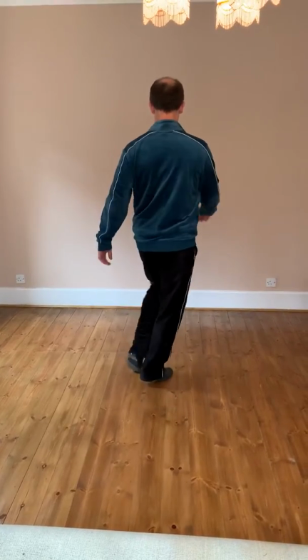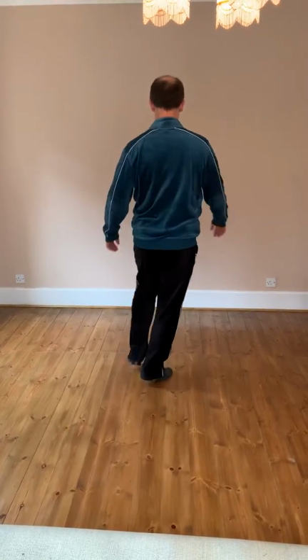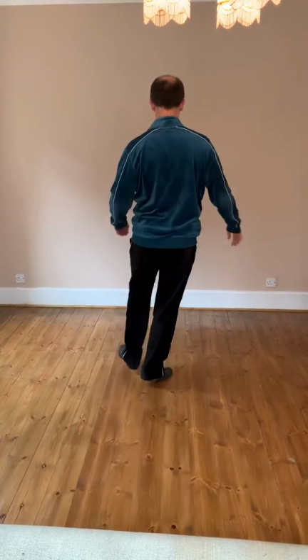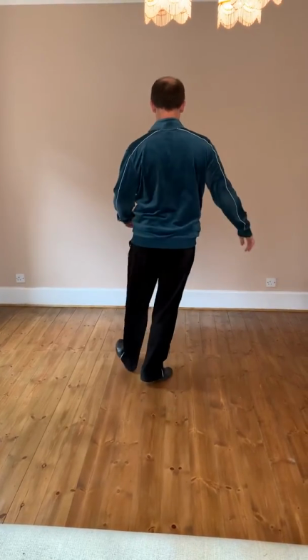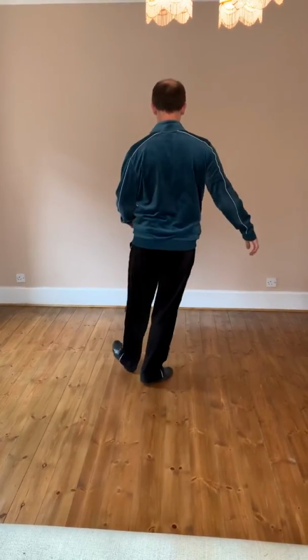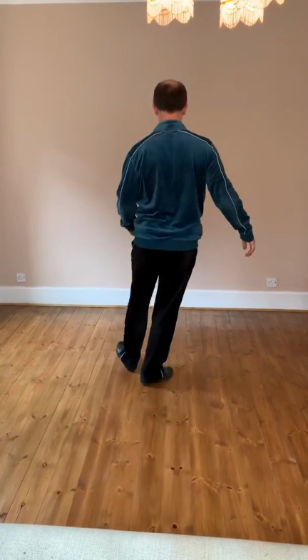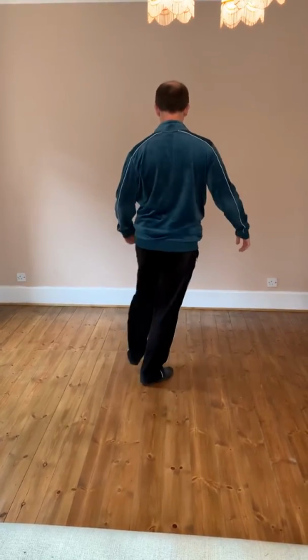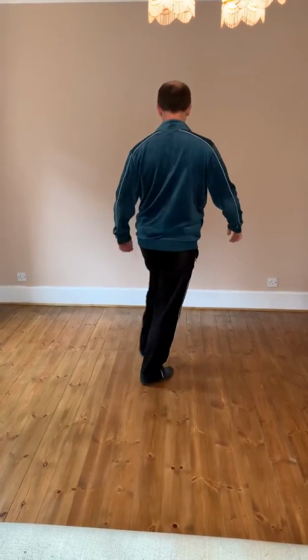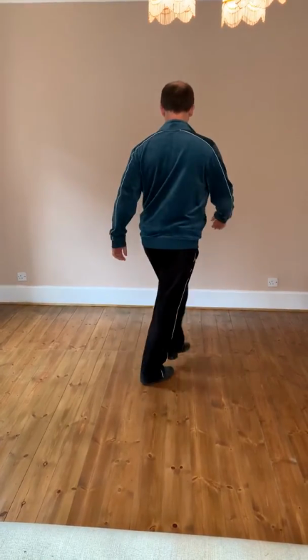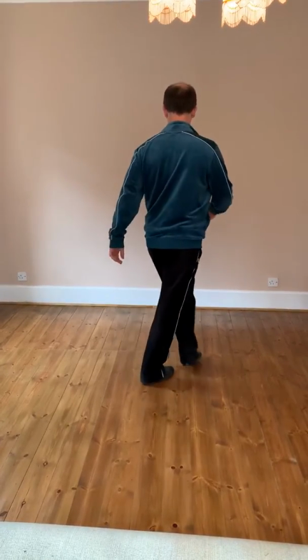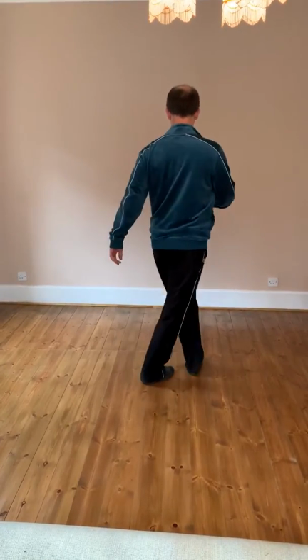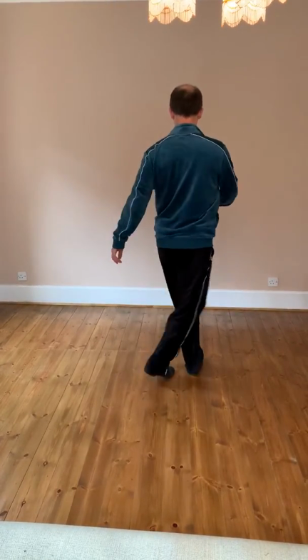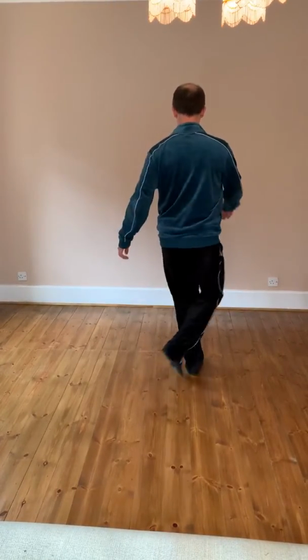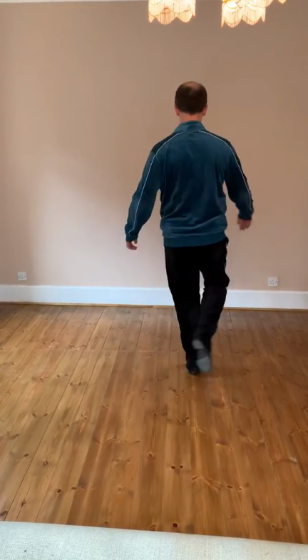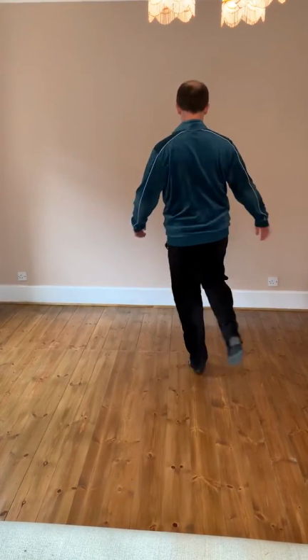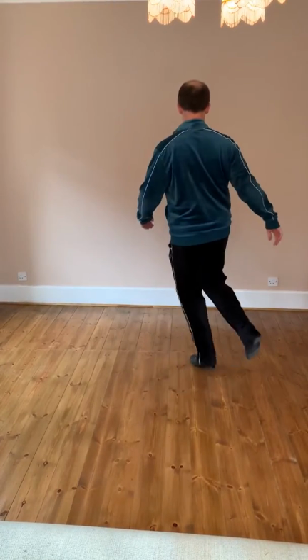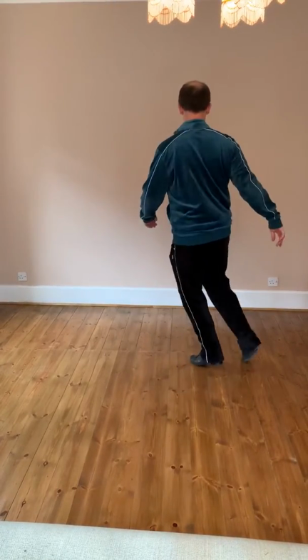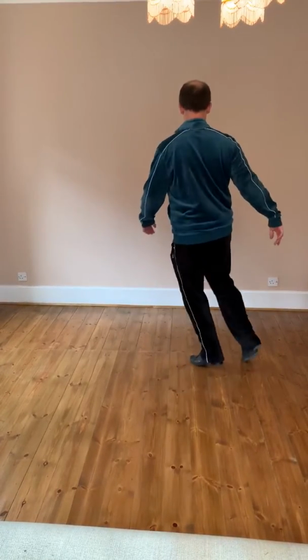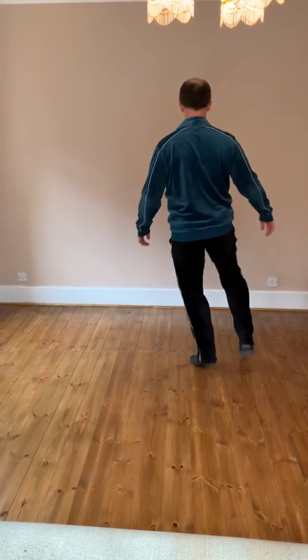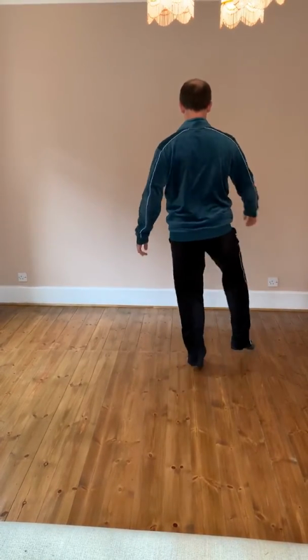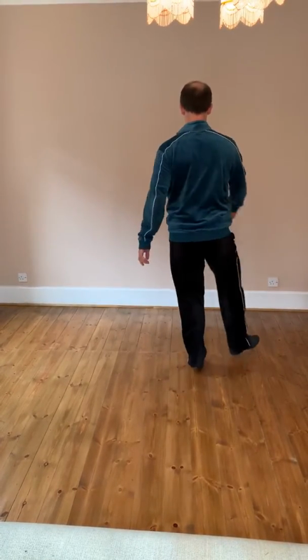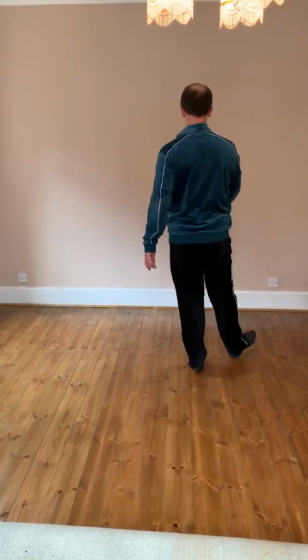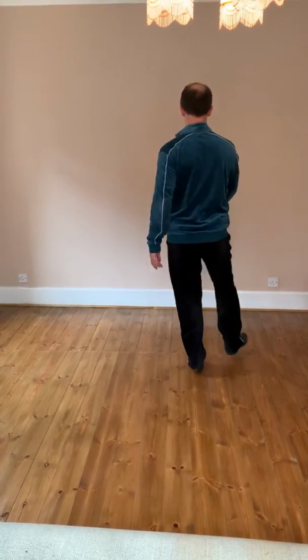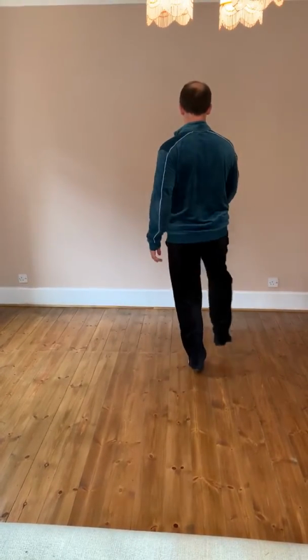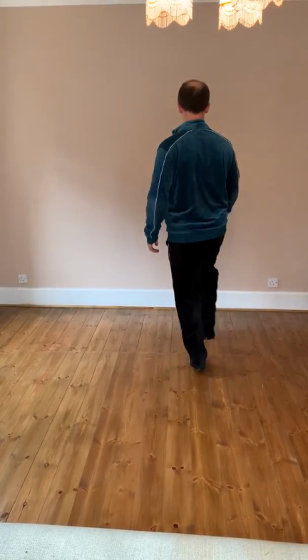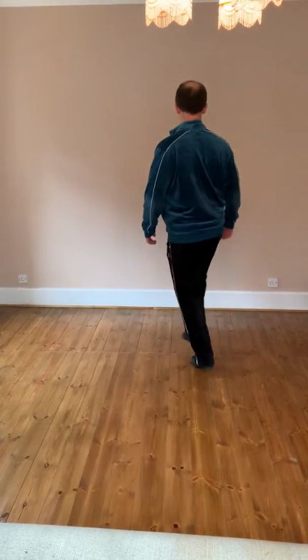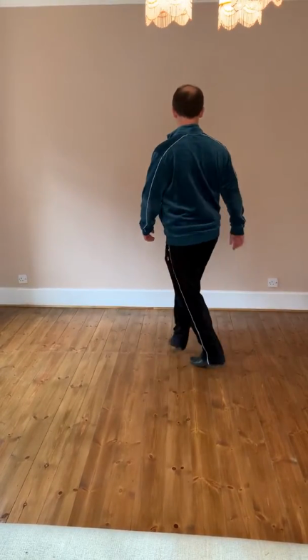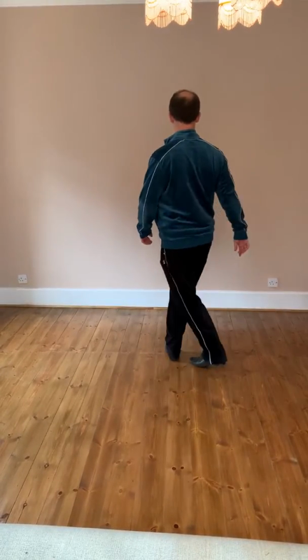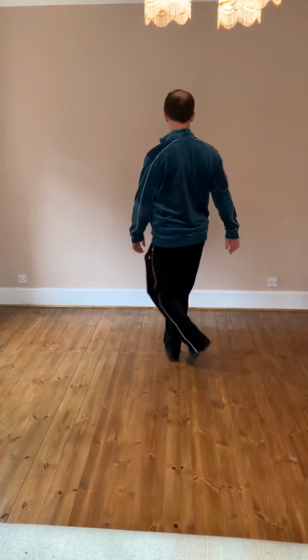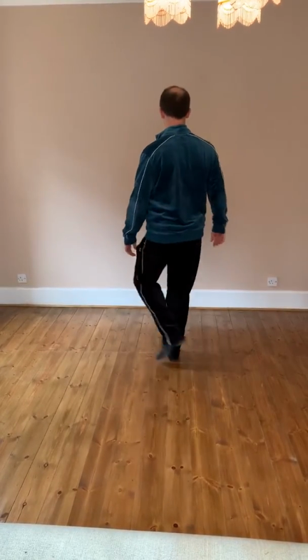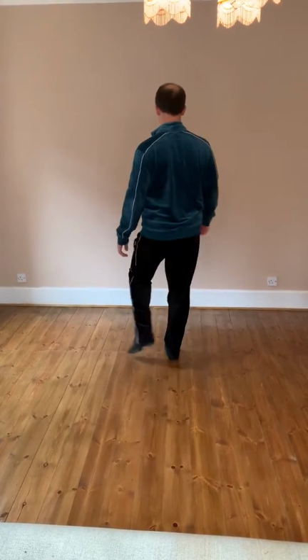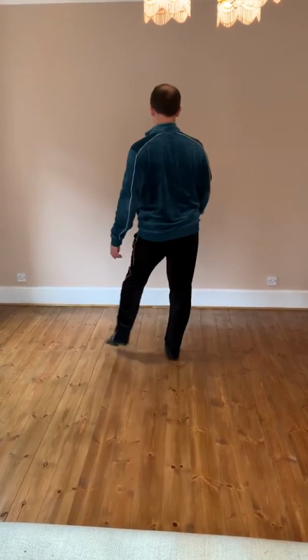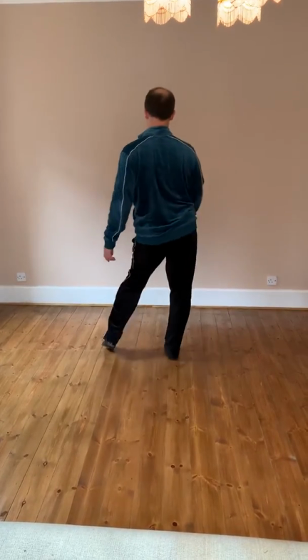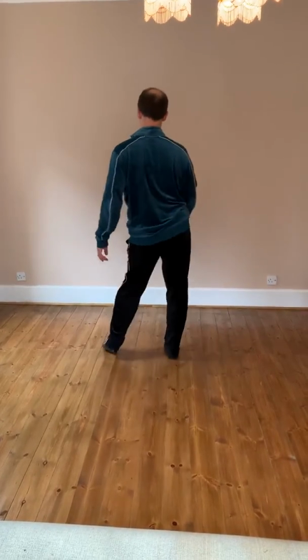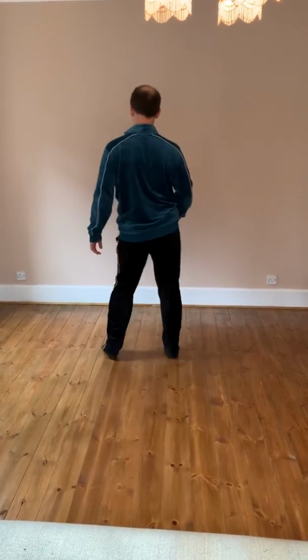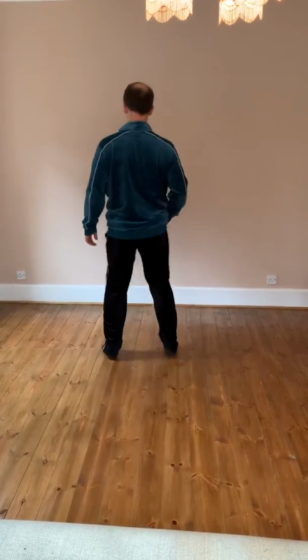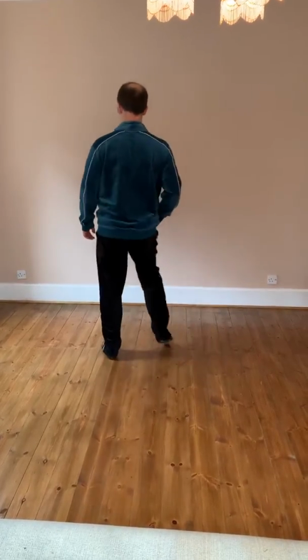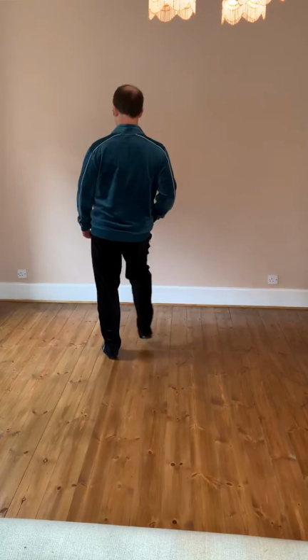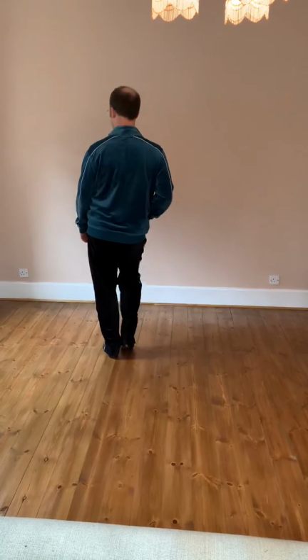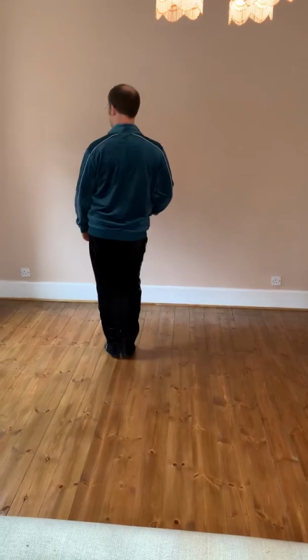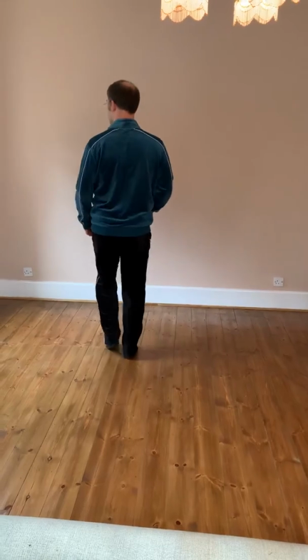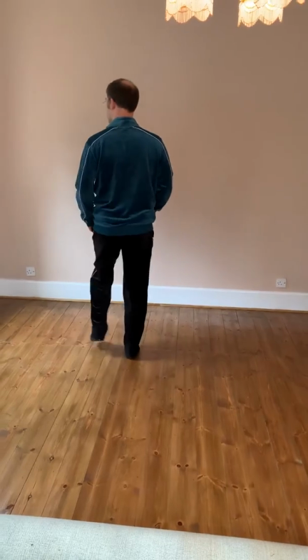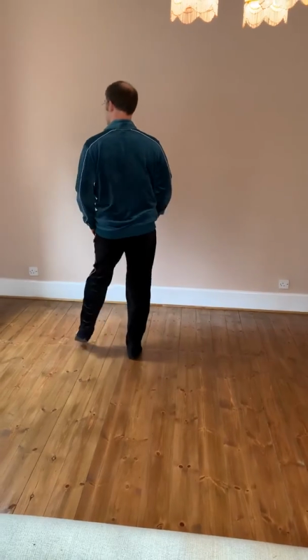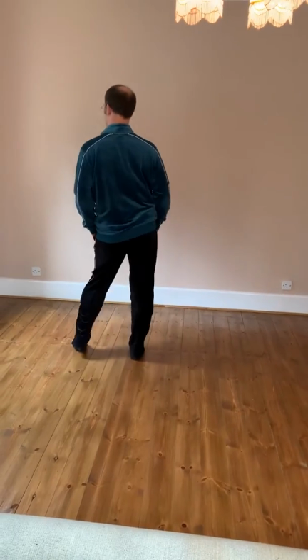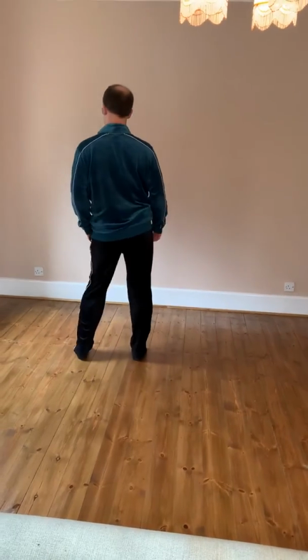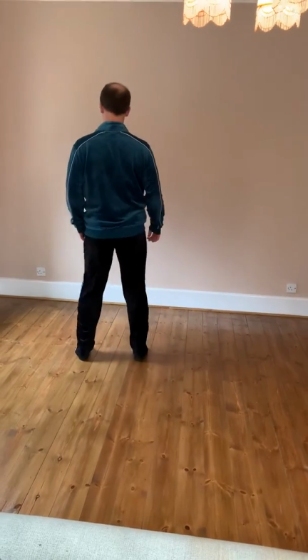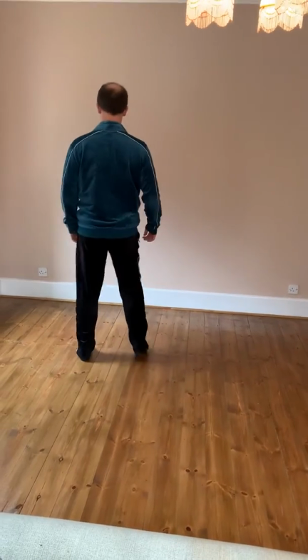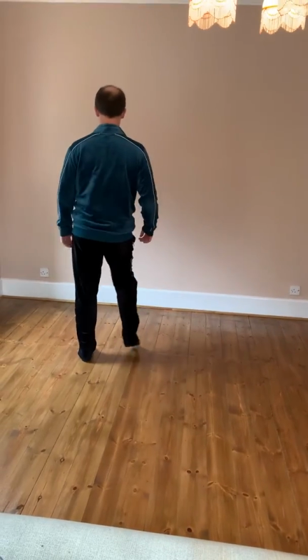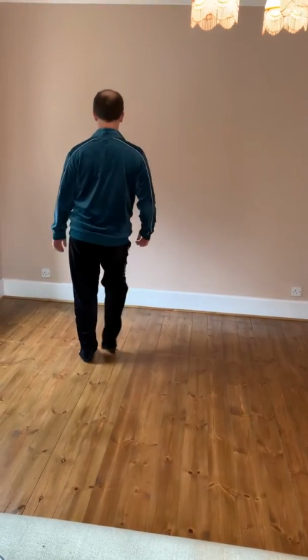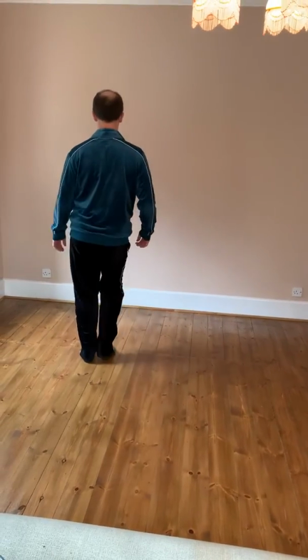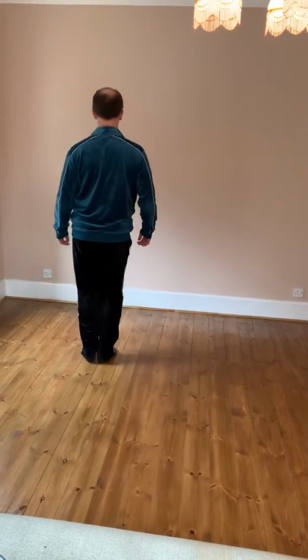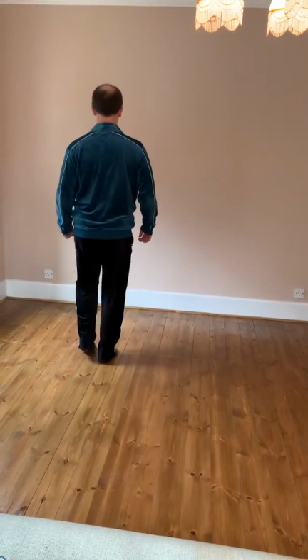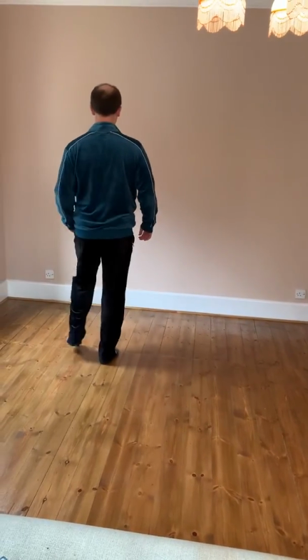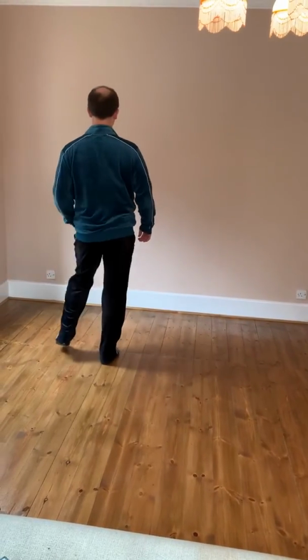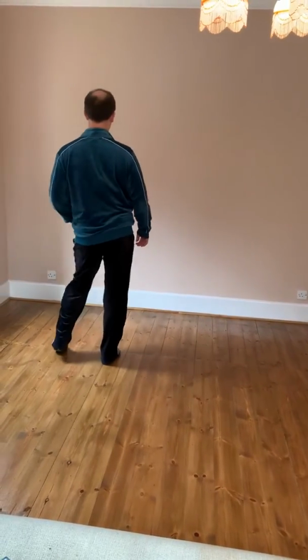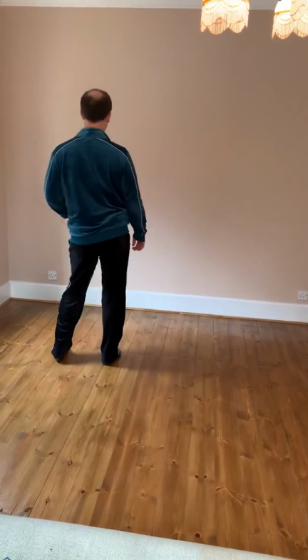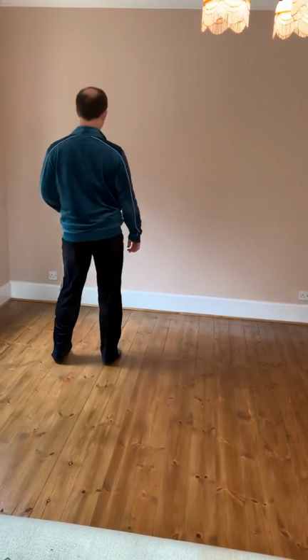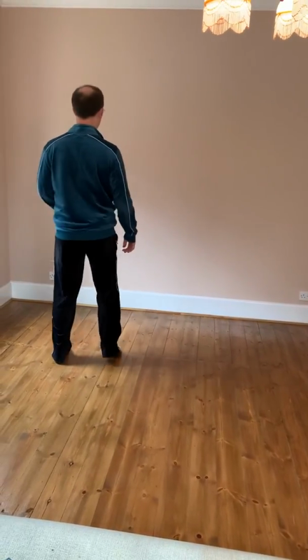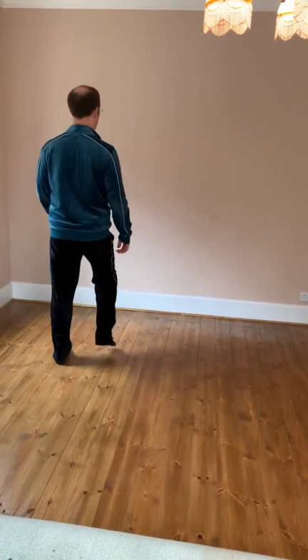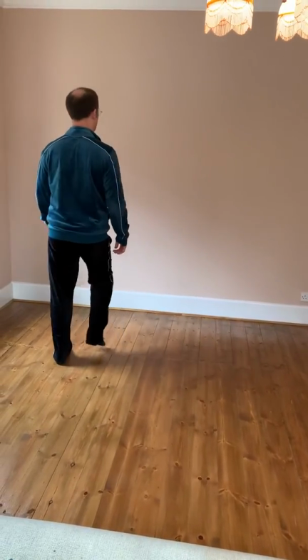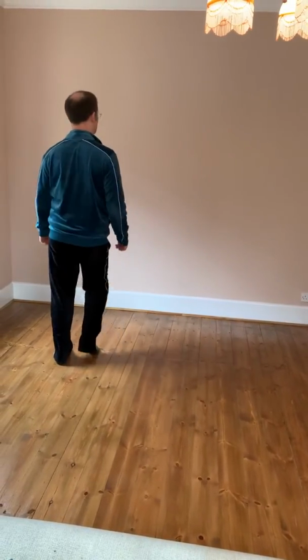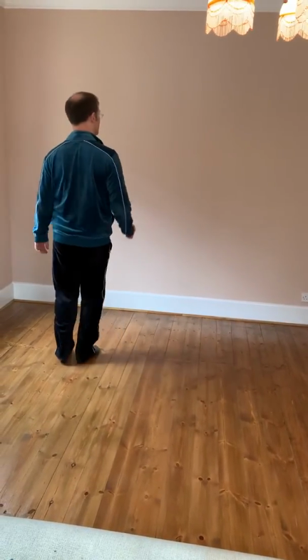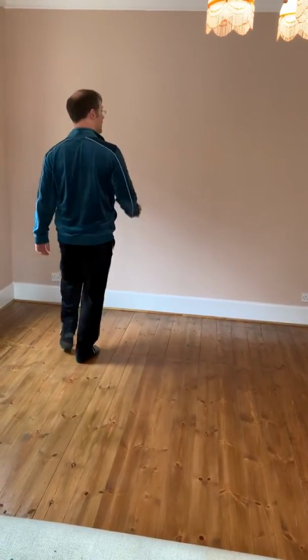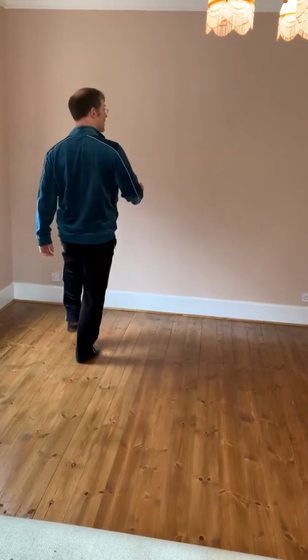Toe, heel, step. Toe, heel, step. One, two, three, four, five, six.